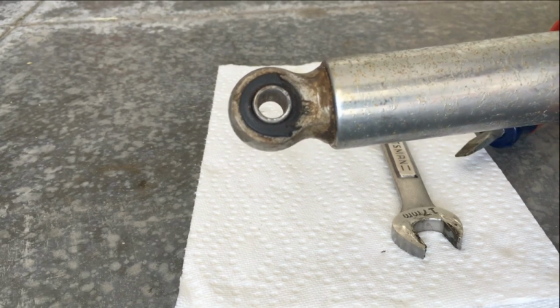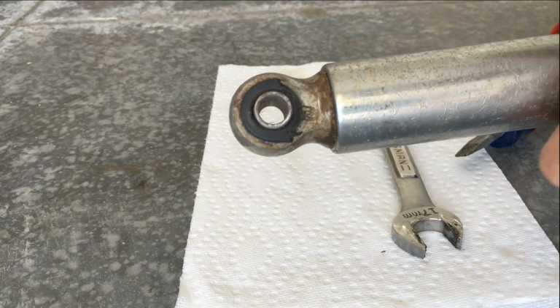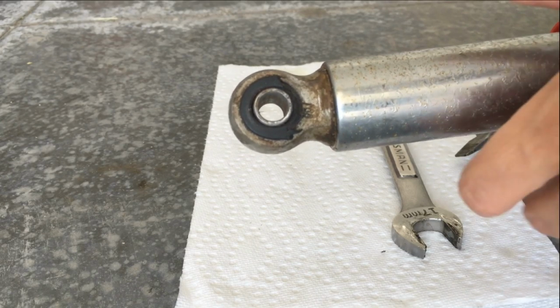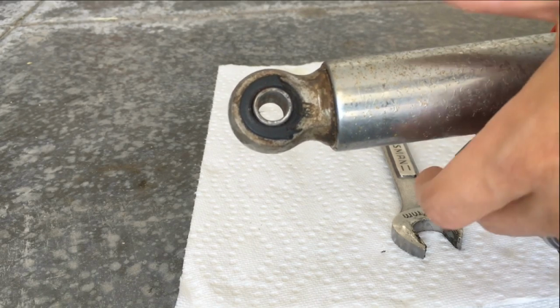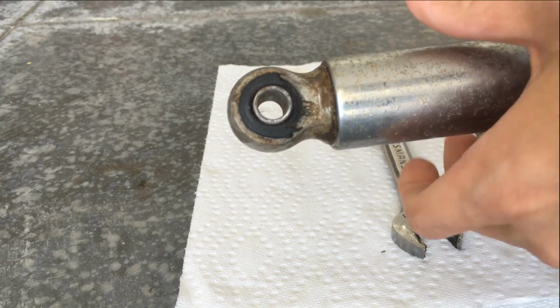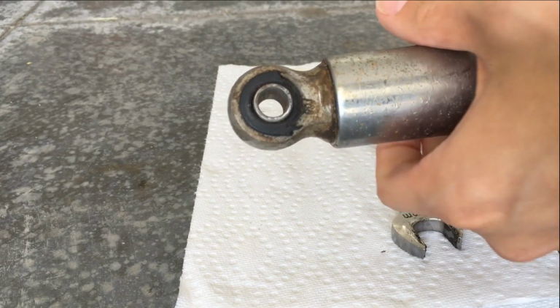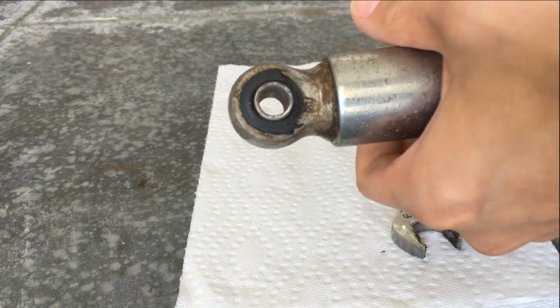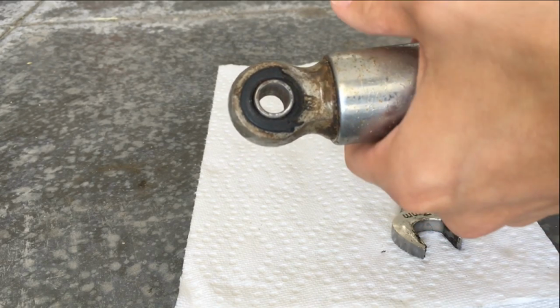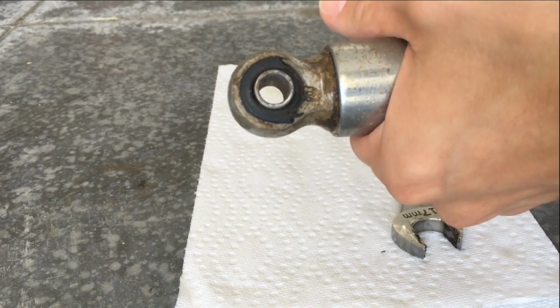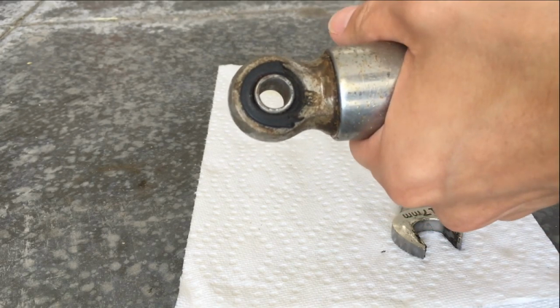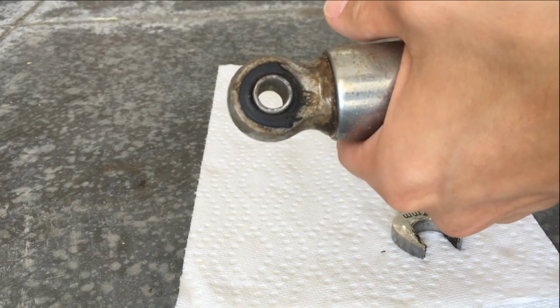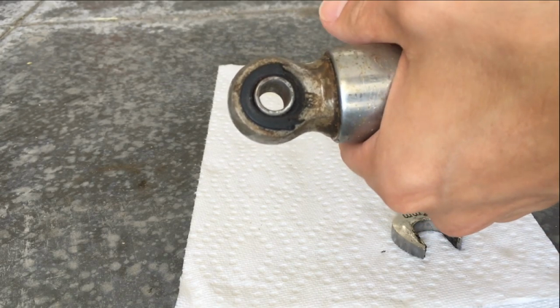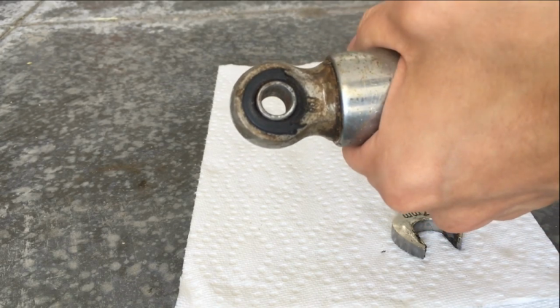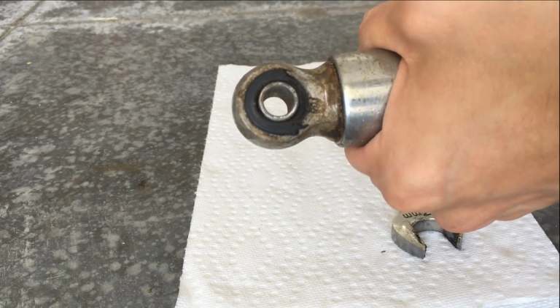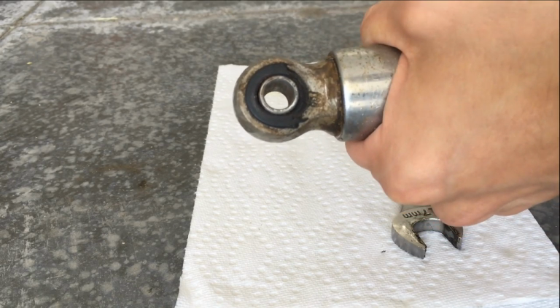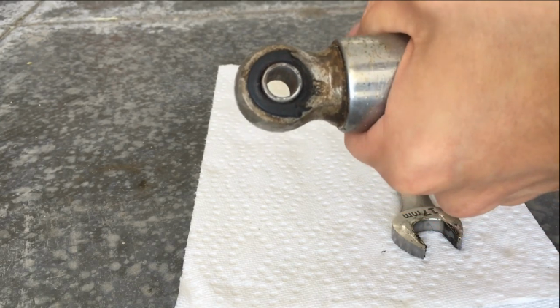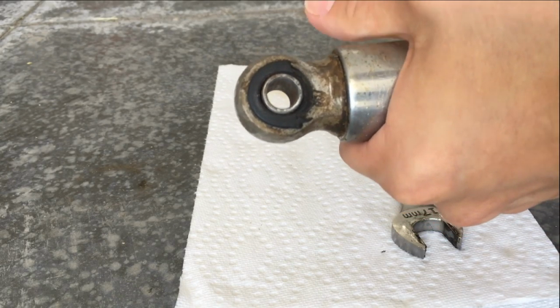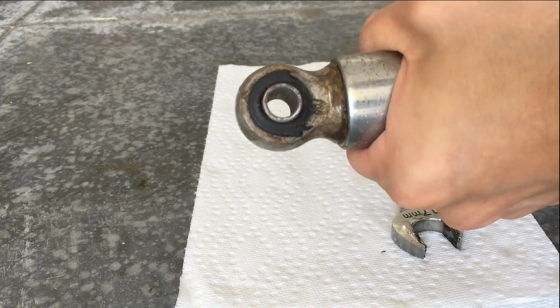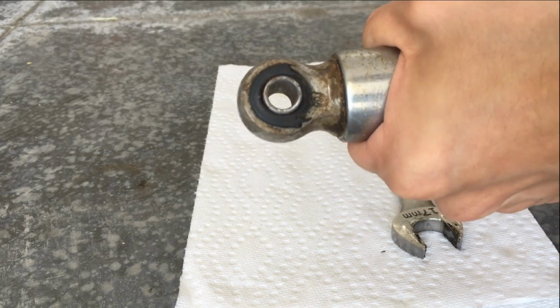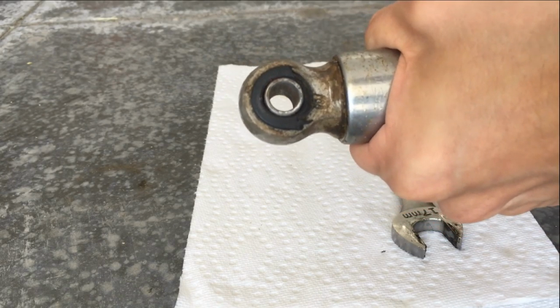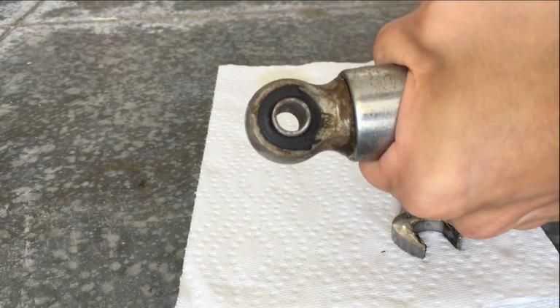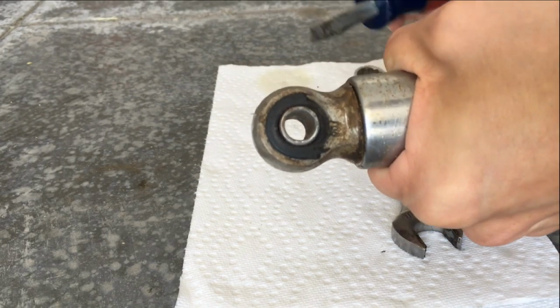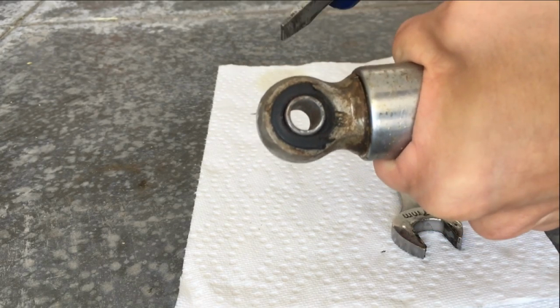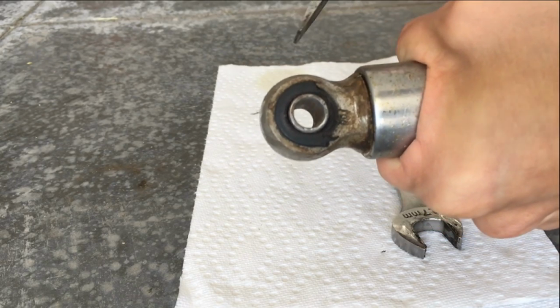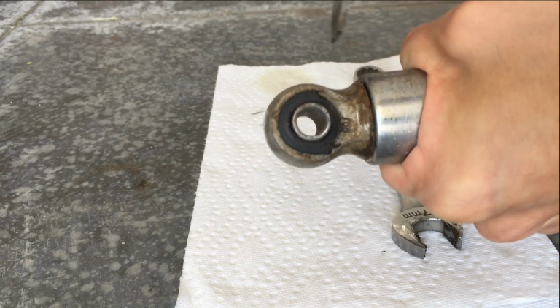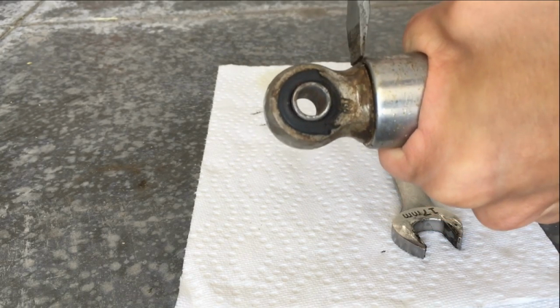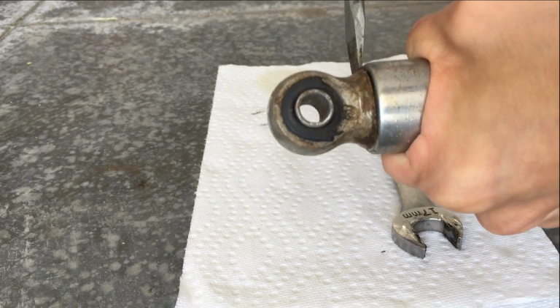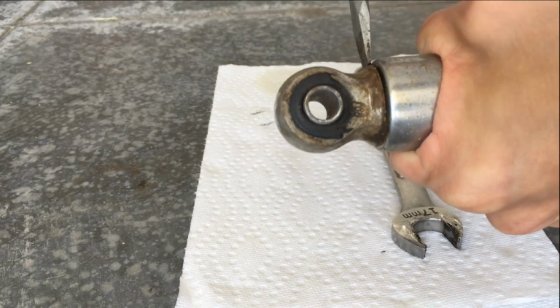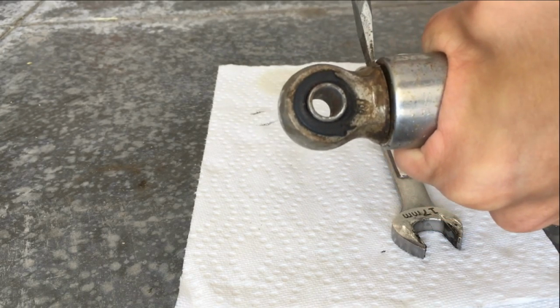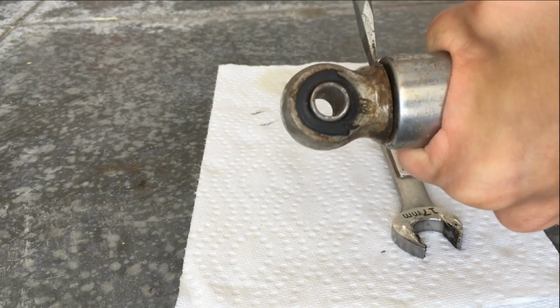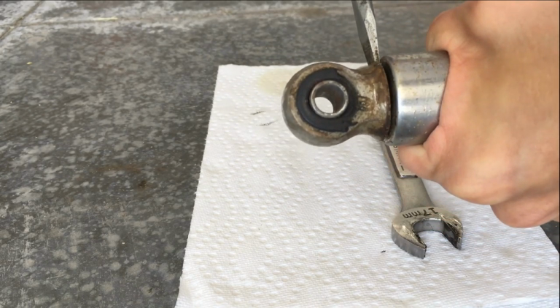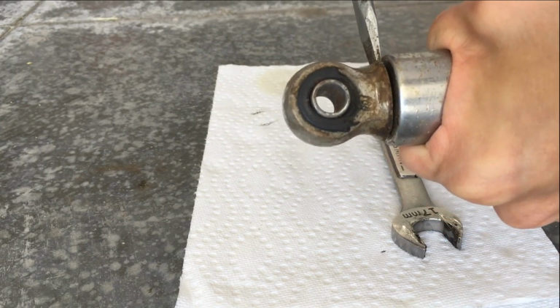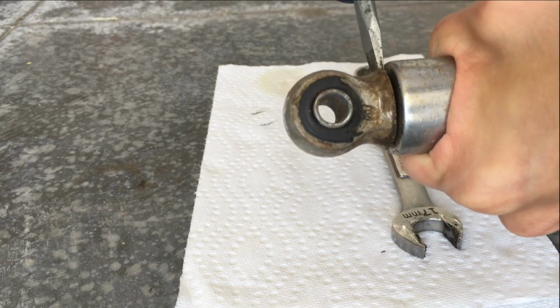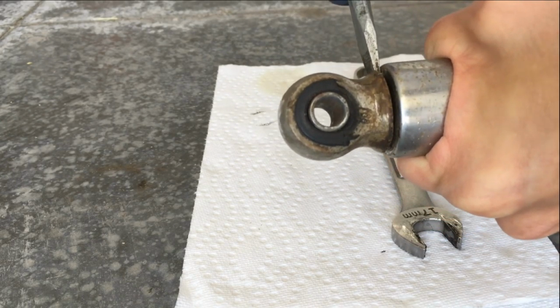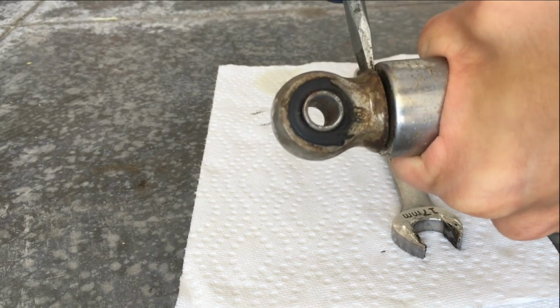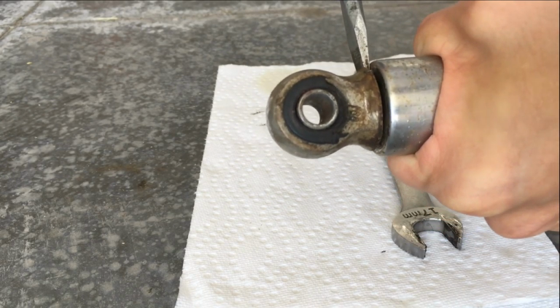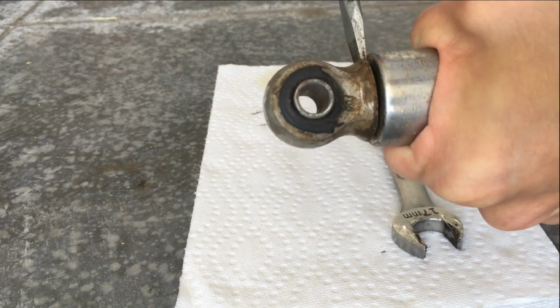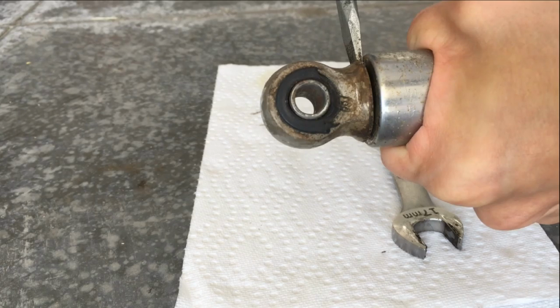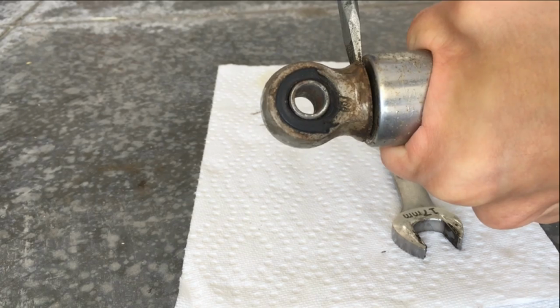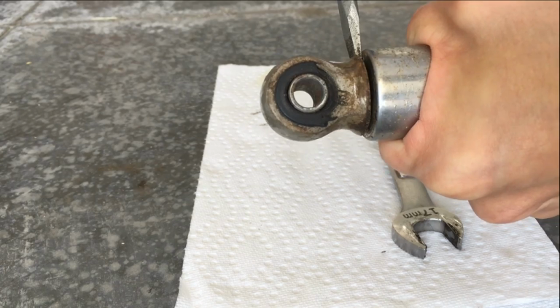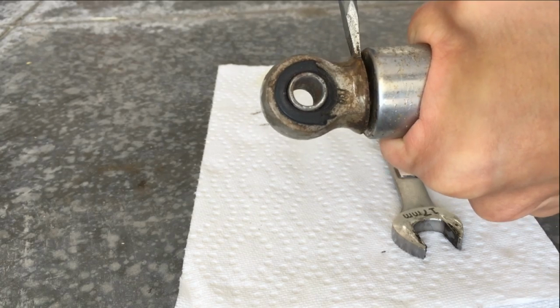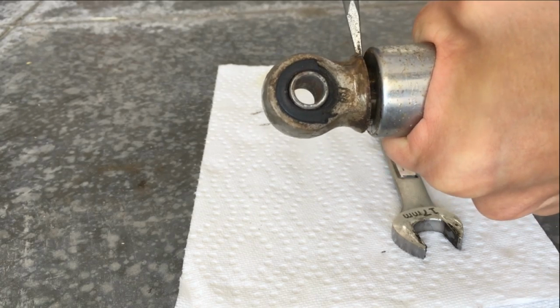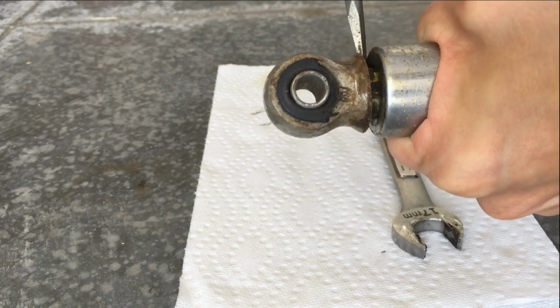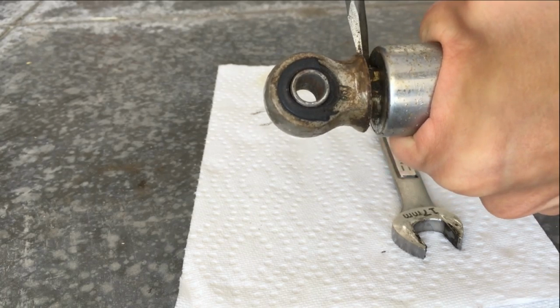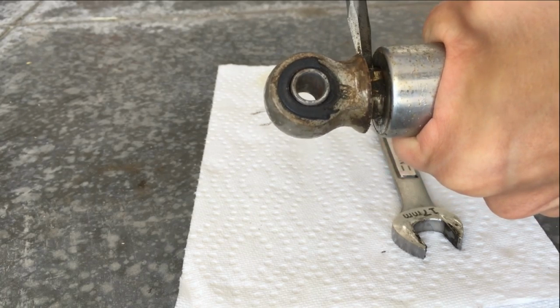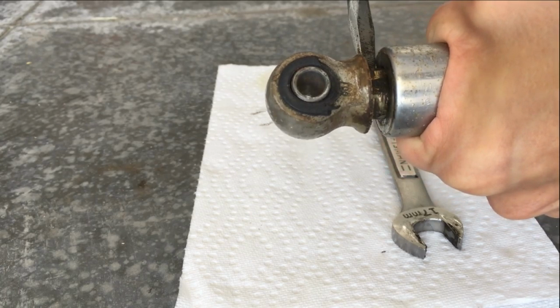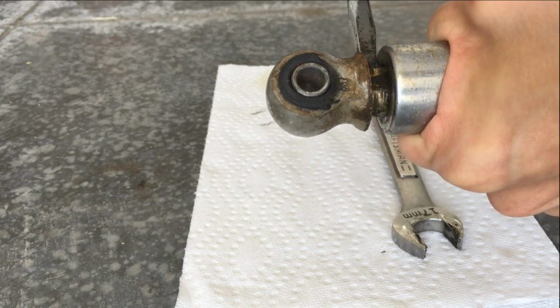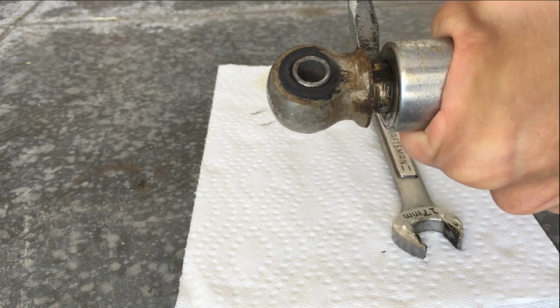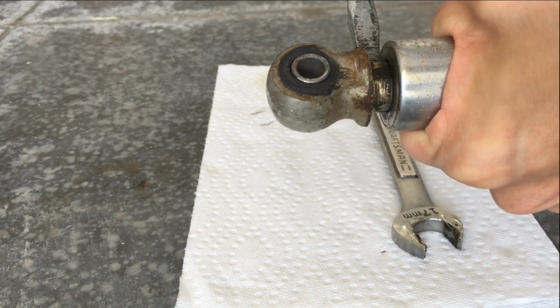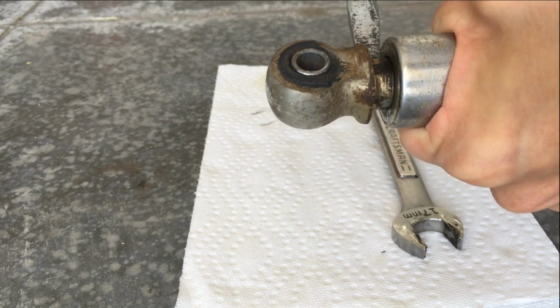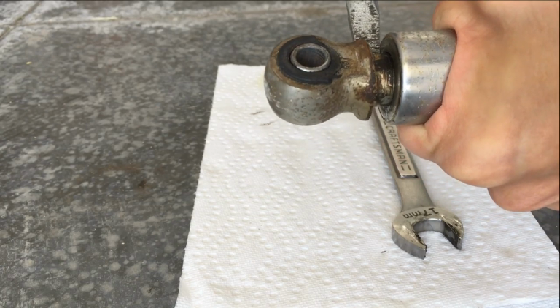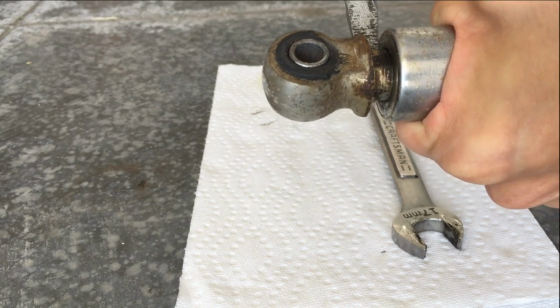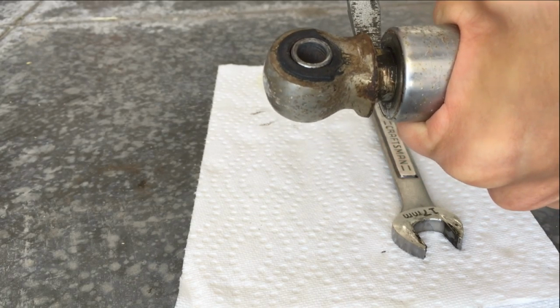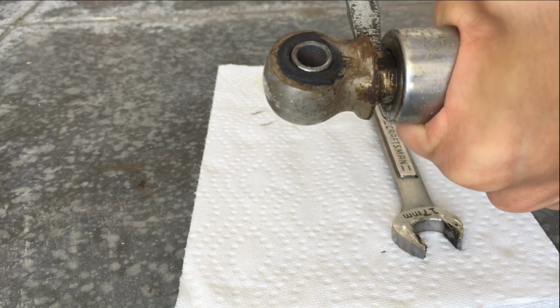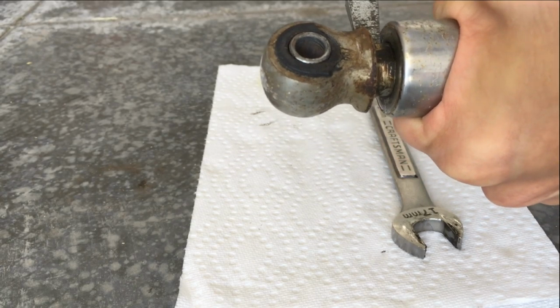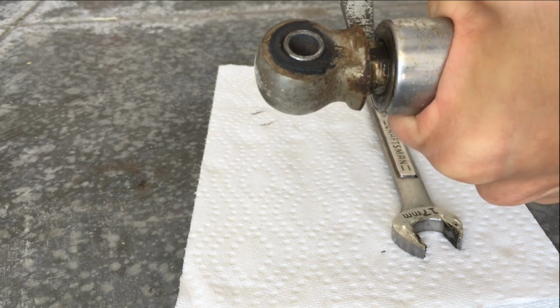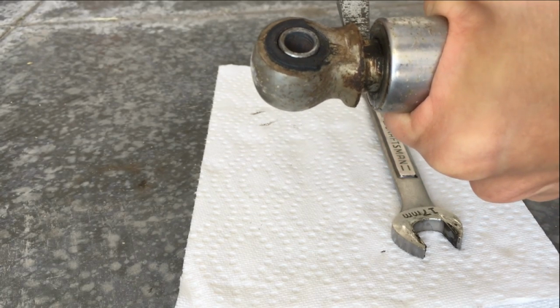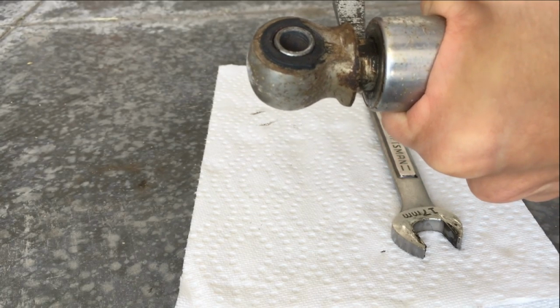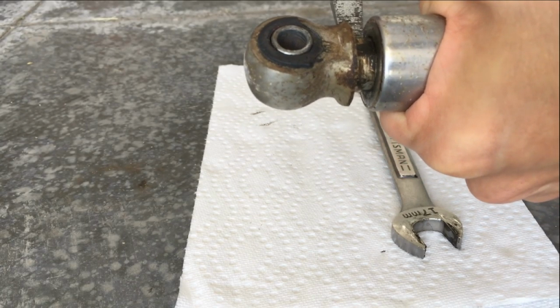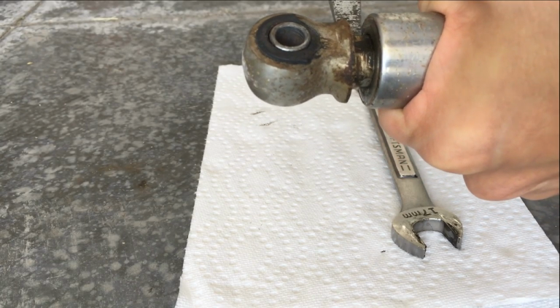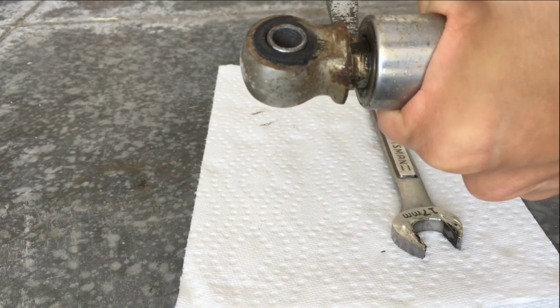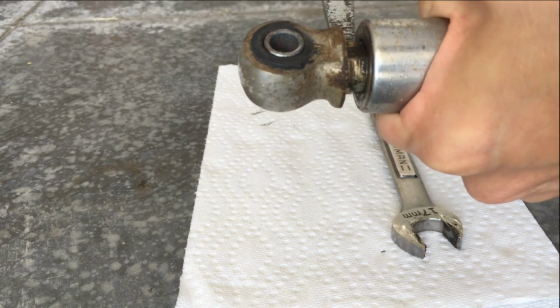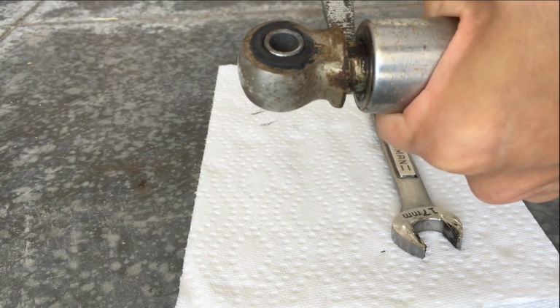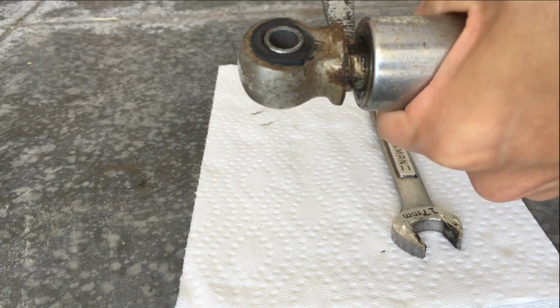All you have to do is grab onto the metal sheathing and pull down, then insert your screwdriver between the mount and the metal sheathing and twist.